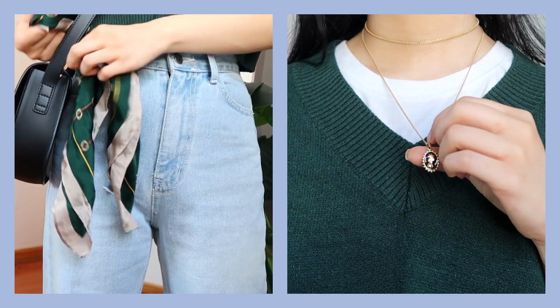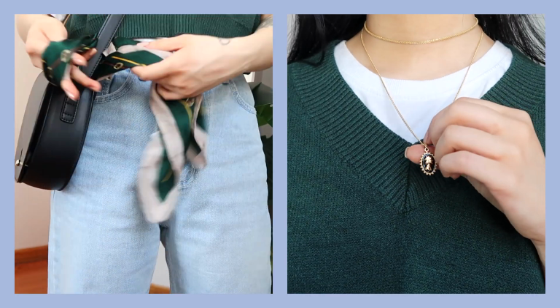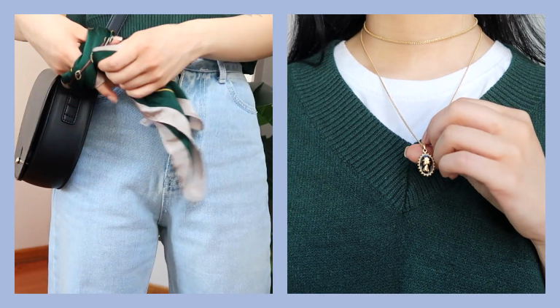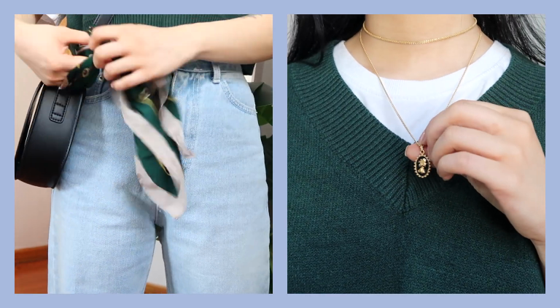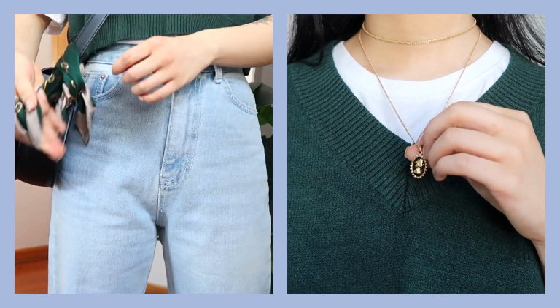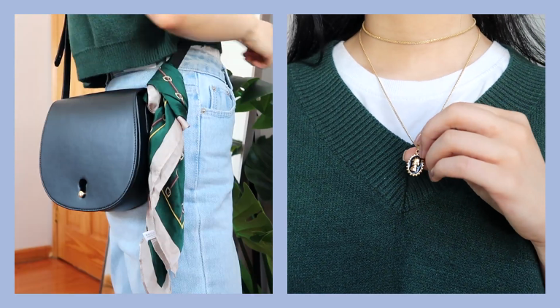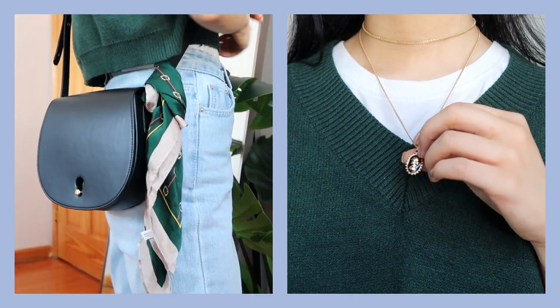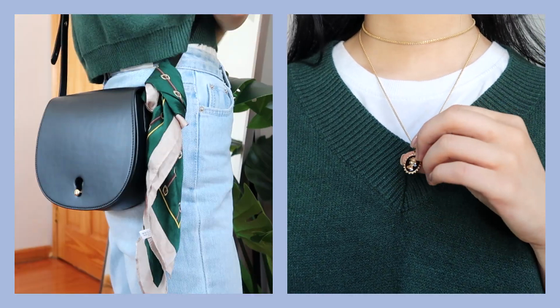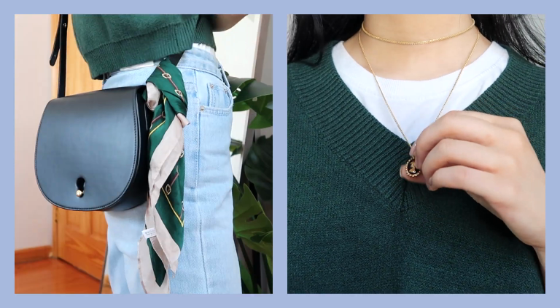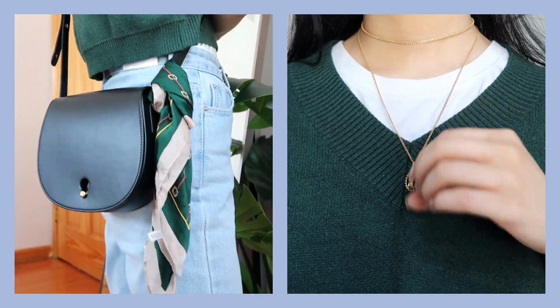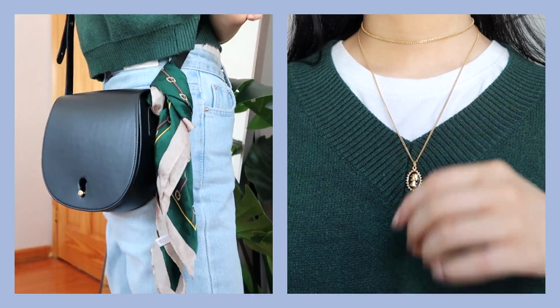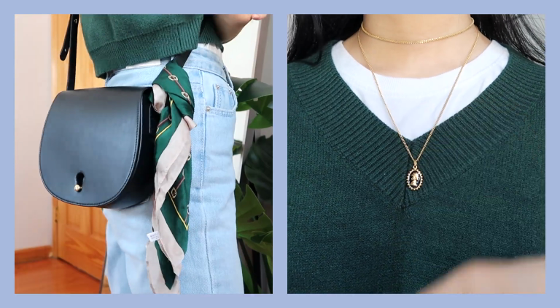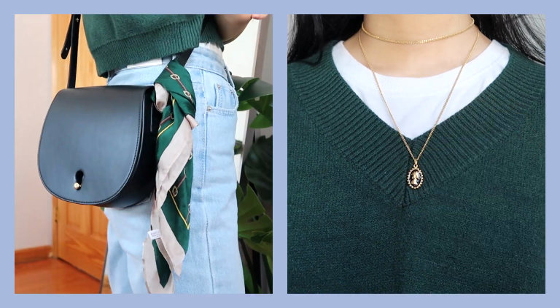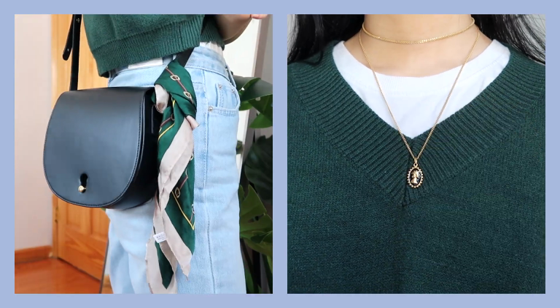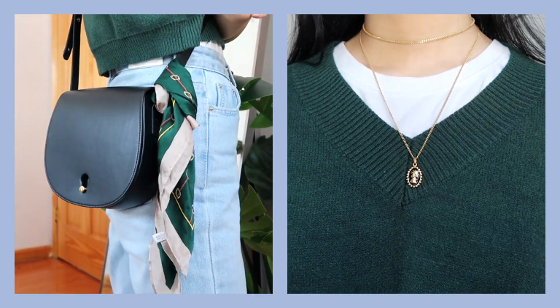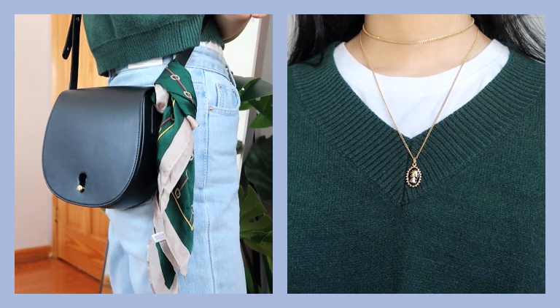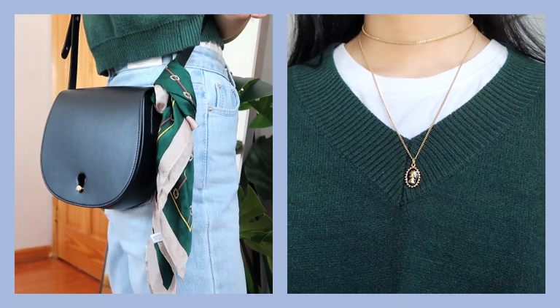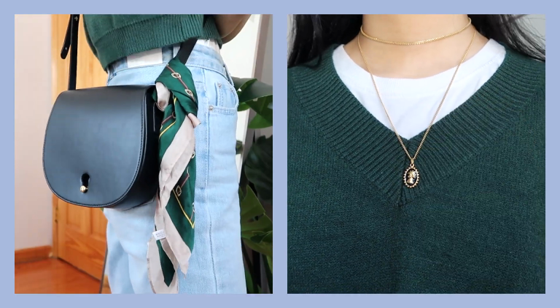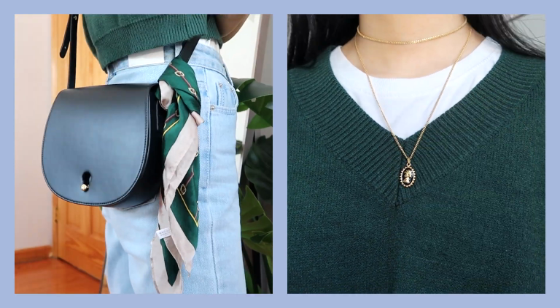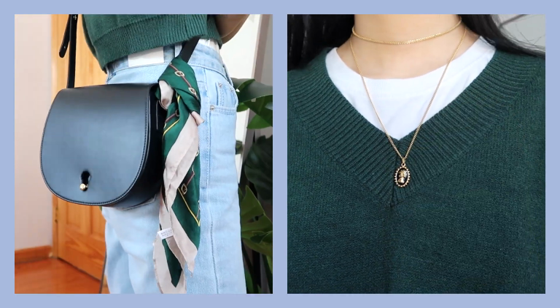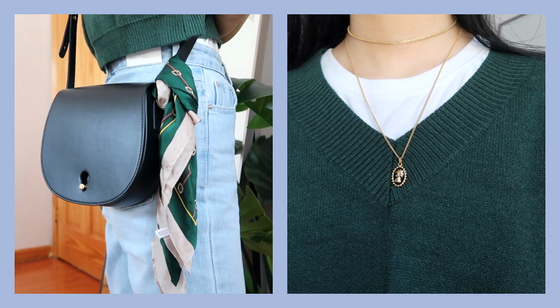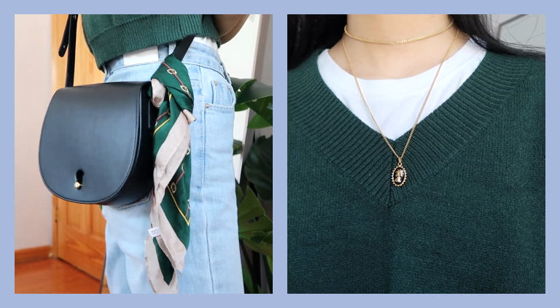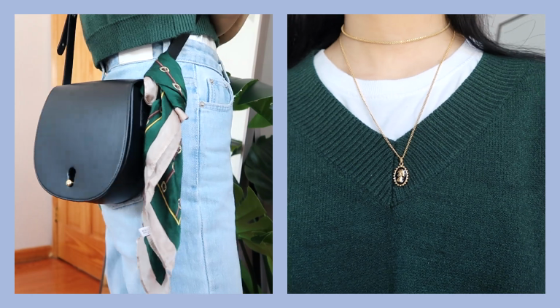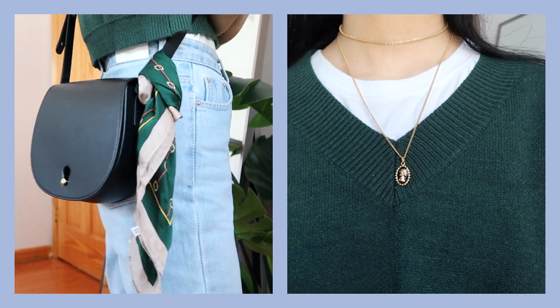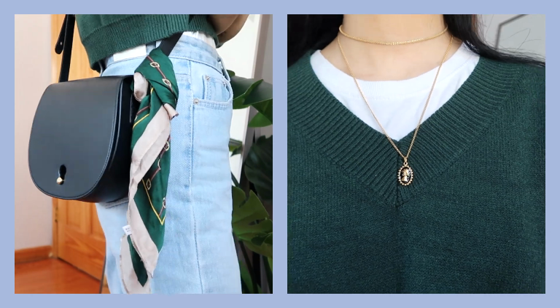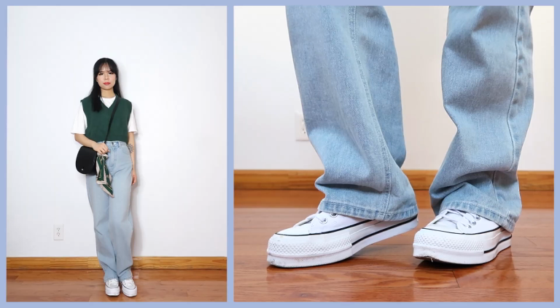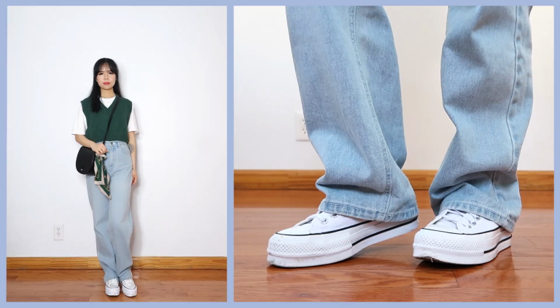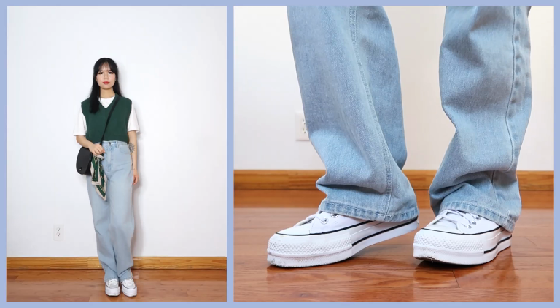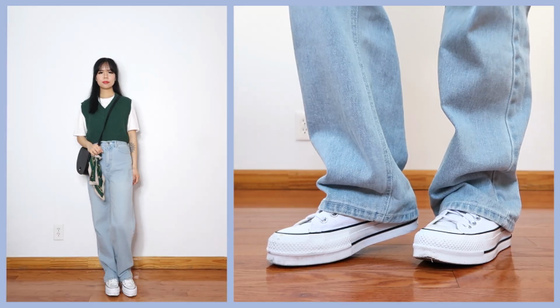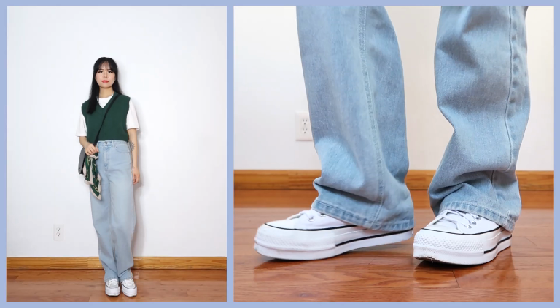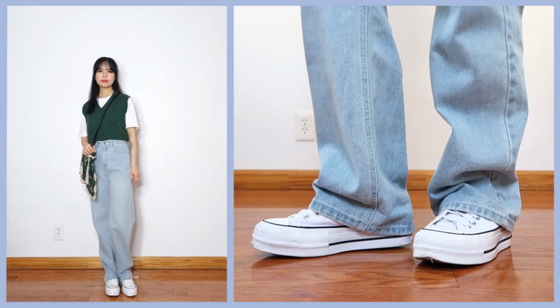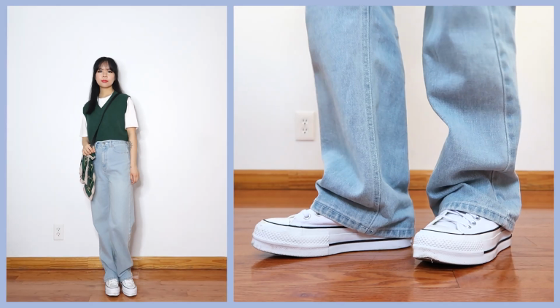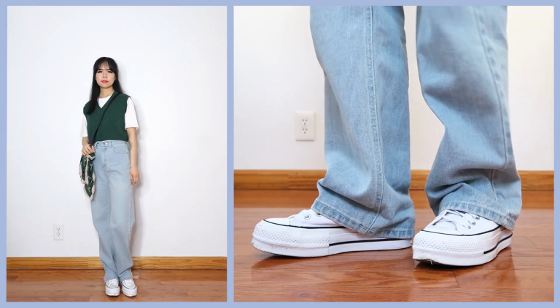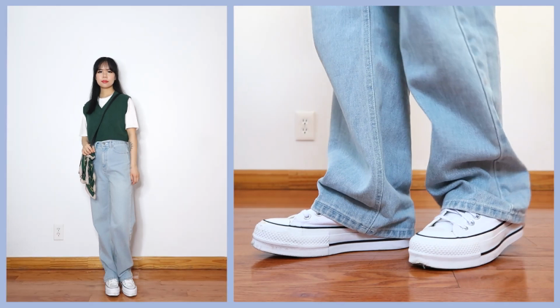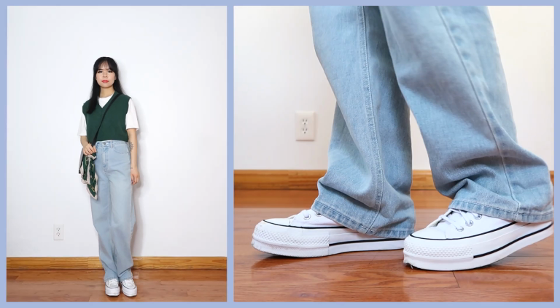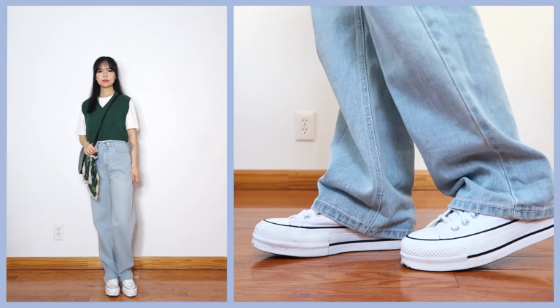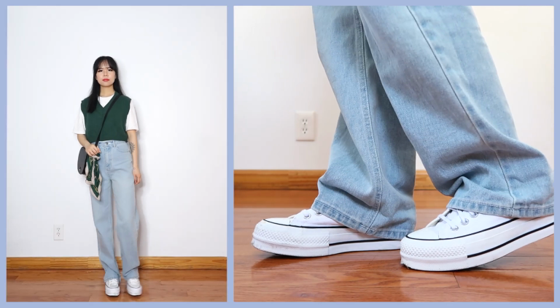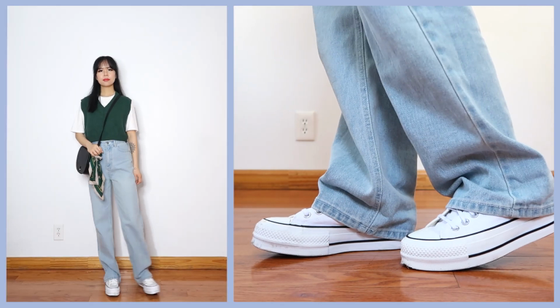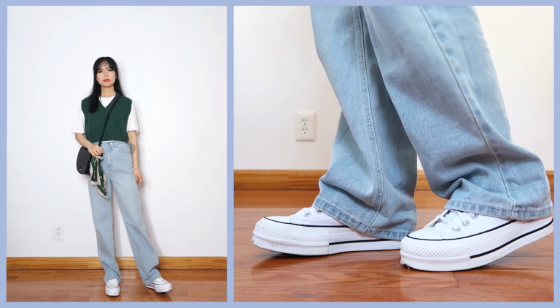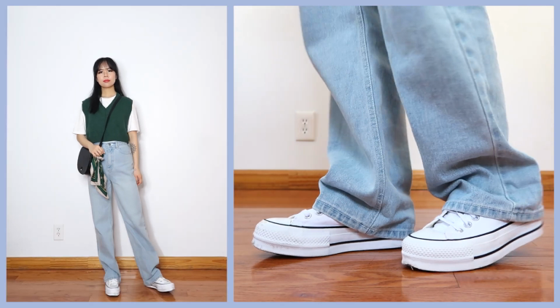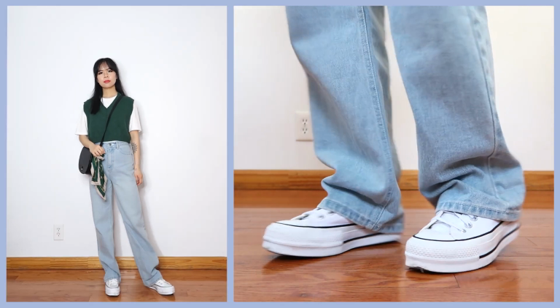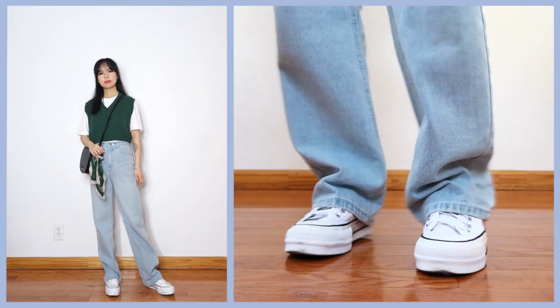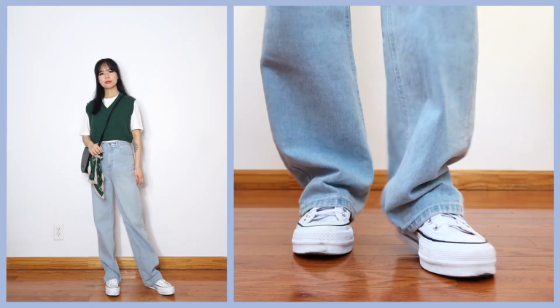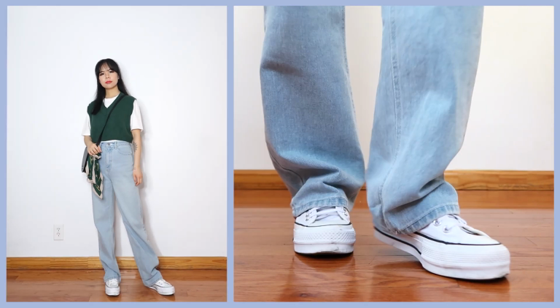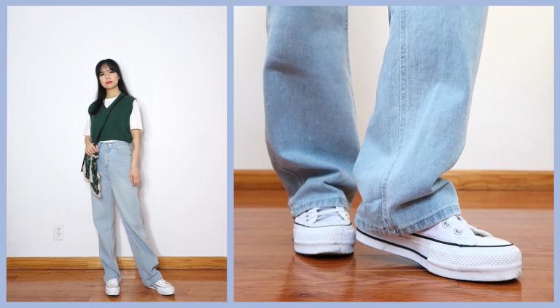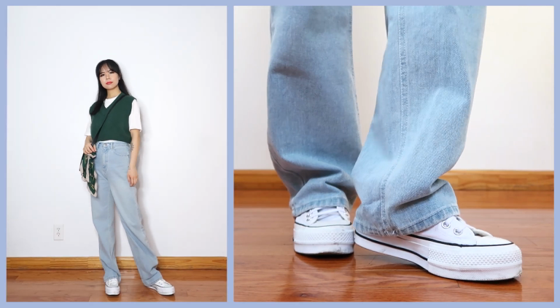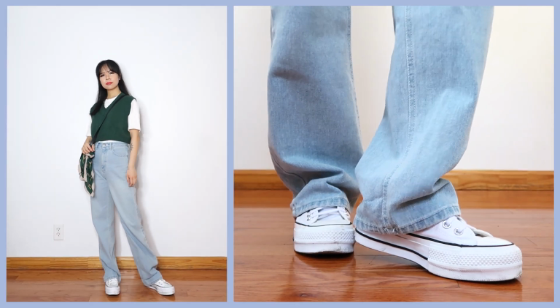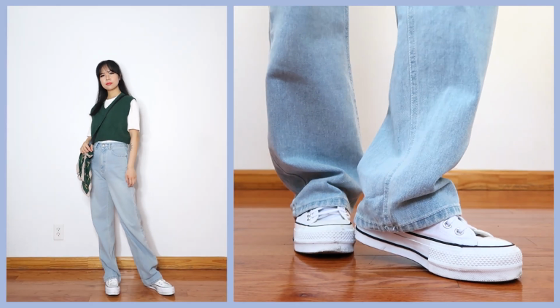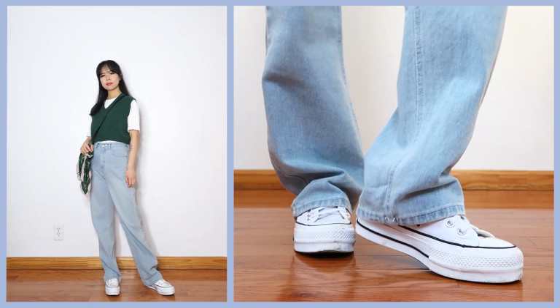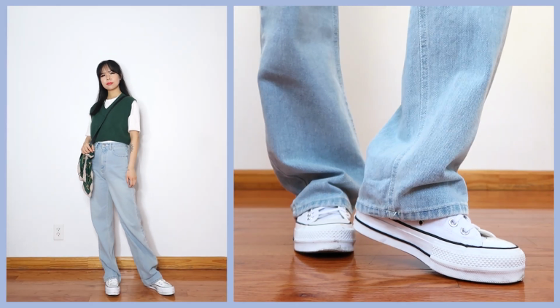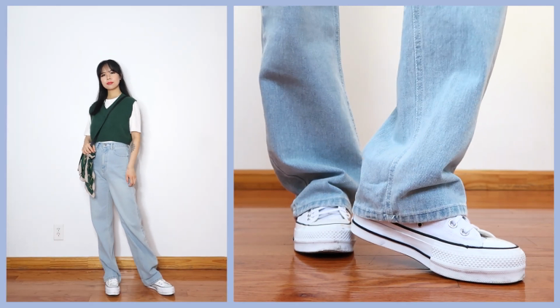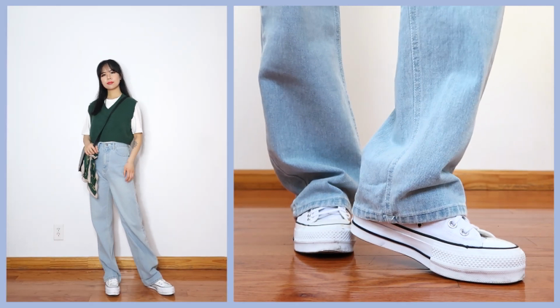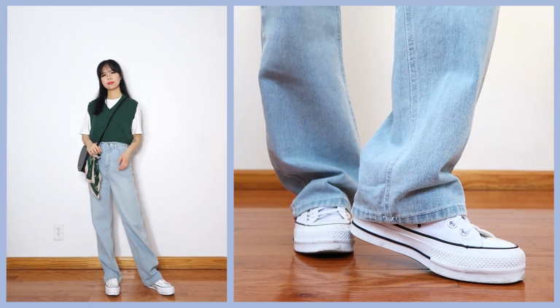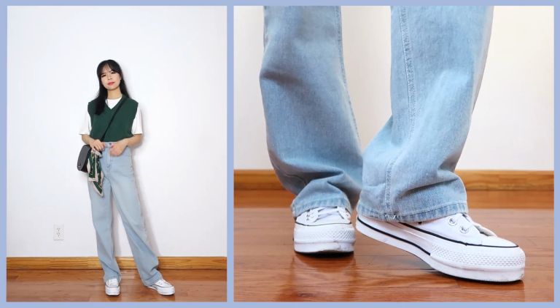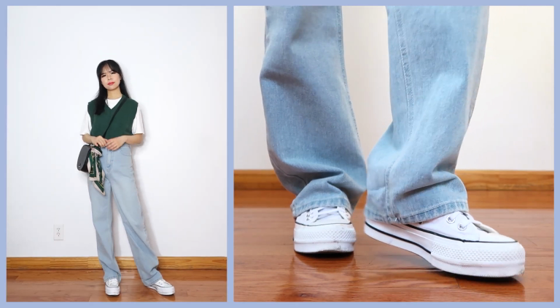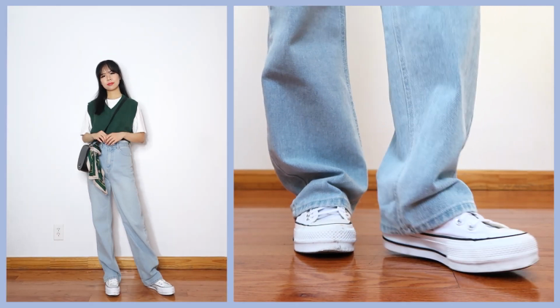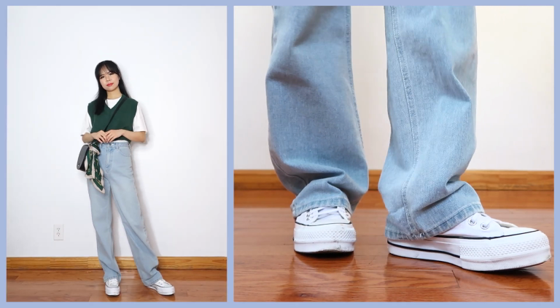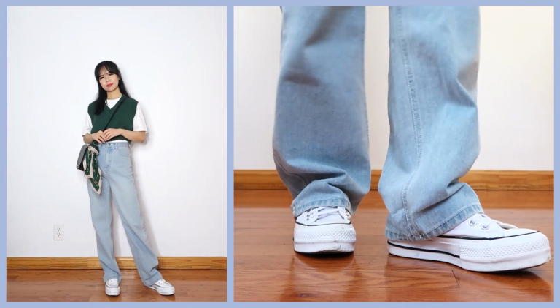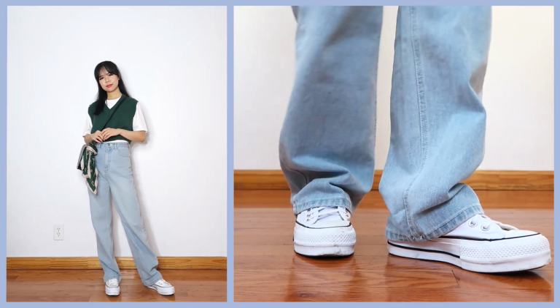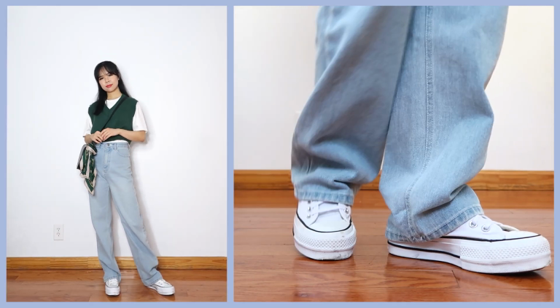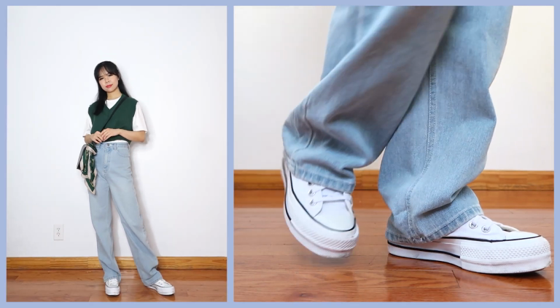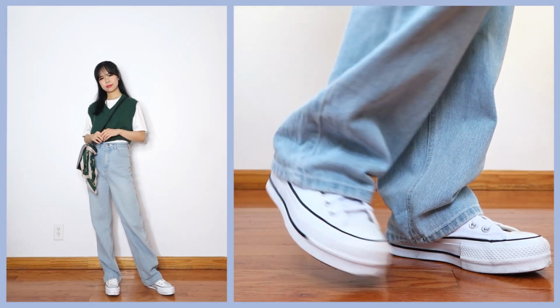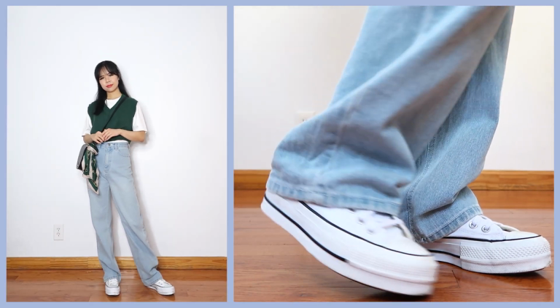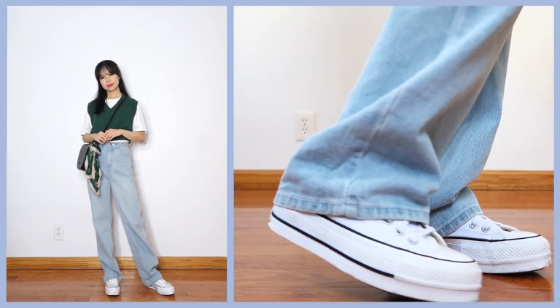I tied a scarf on my bag to match the color of my sweater vest. I really like this shade of green because it reminds me of the forest, and I wore my white Converse with this outfit.